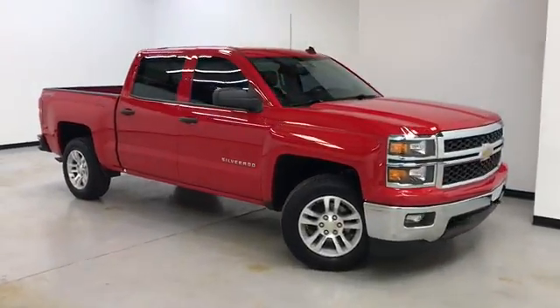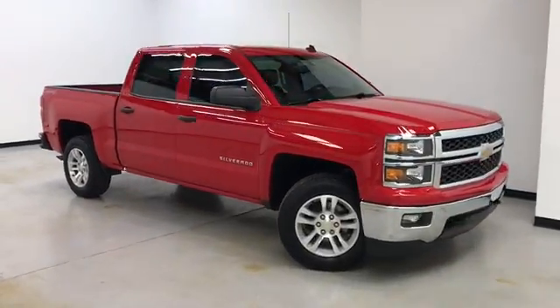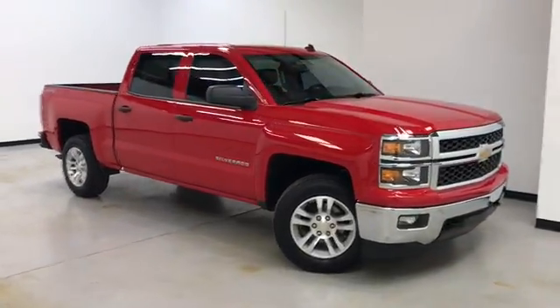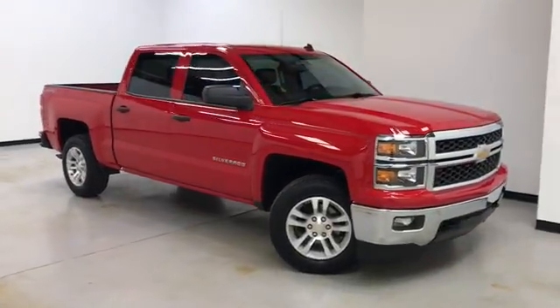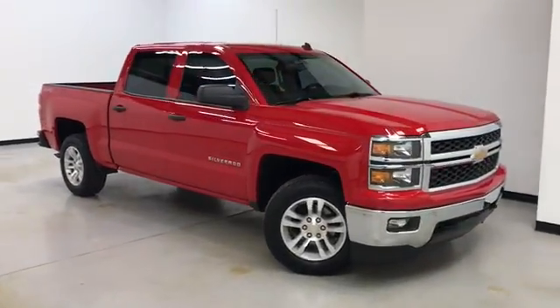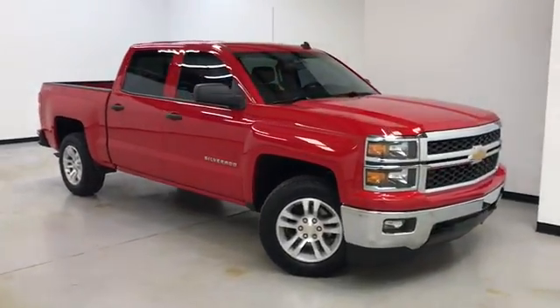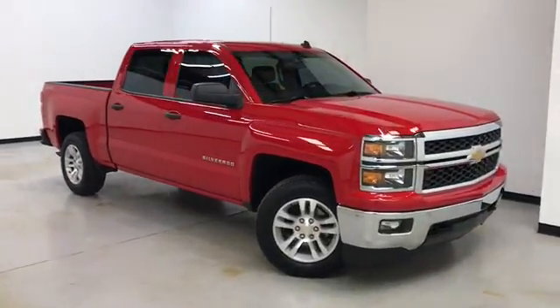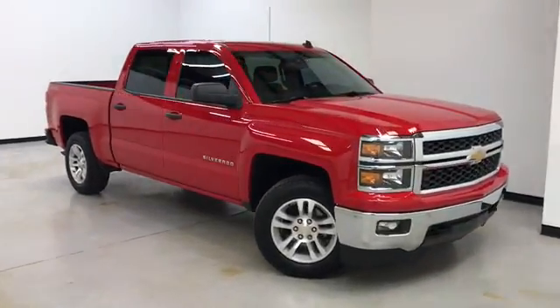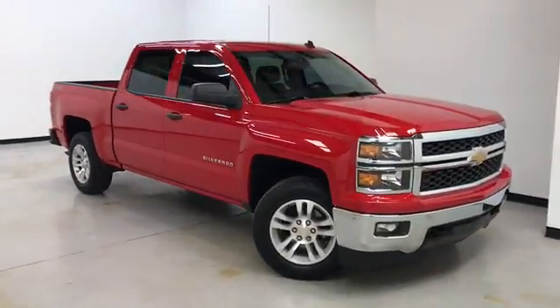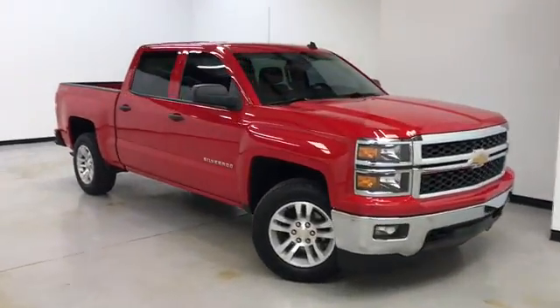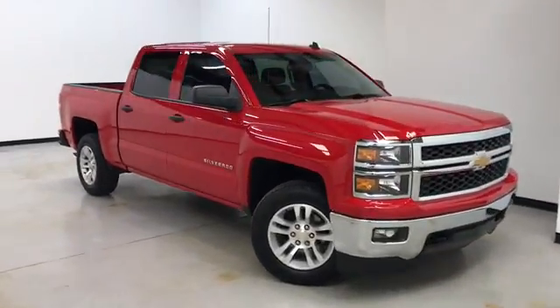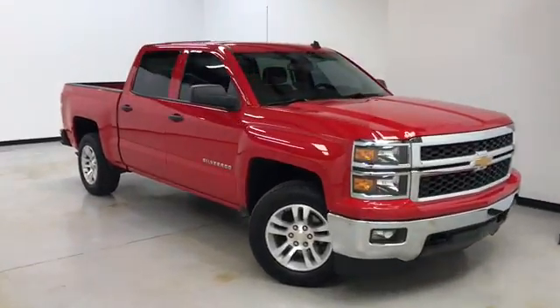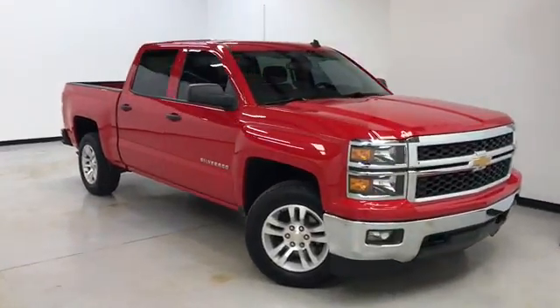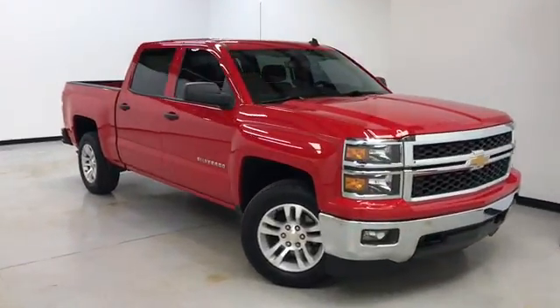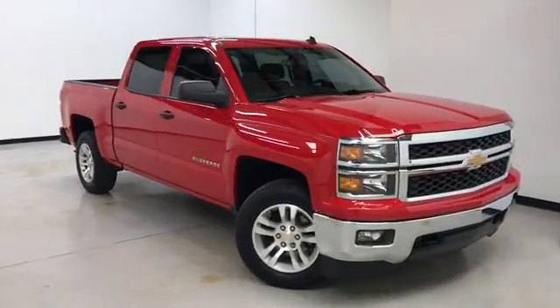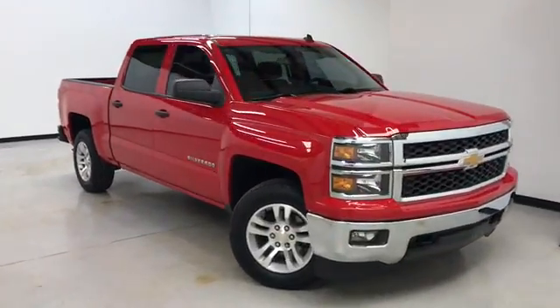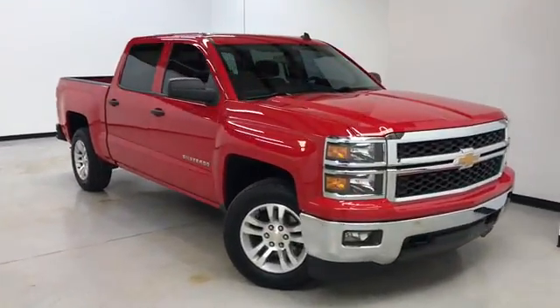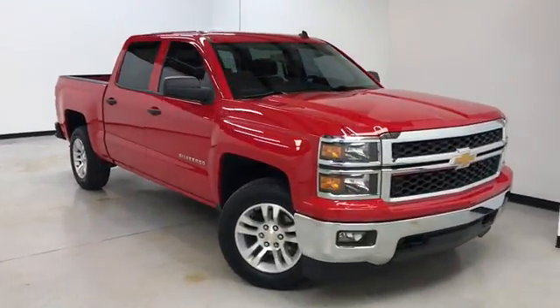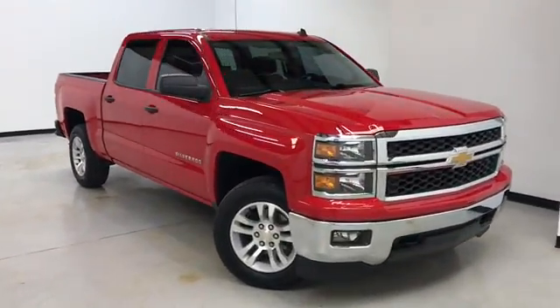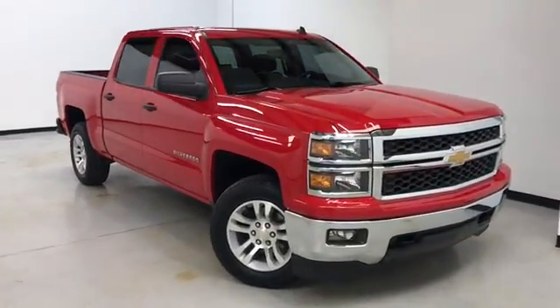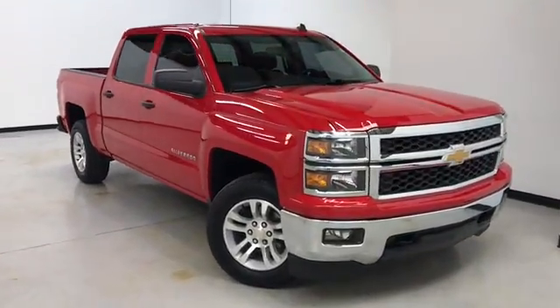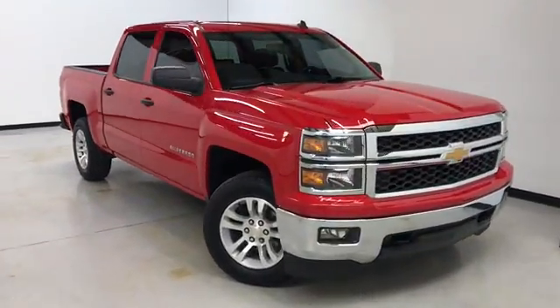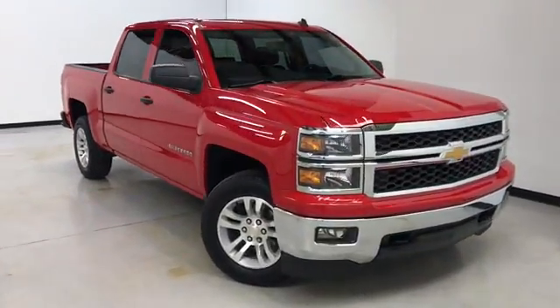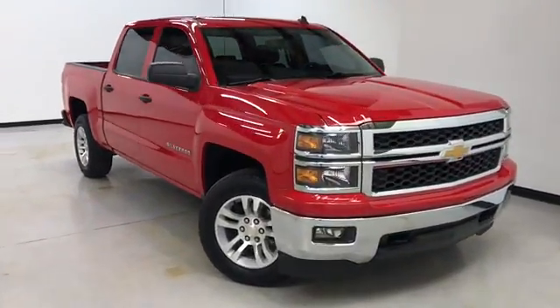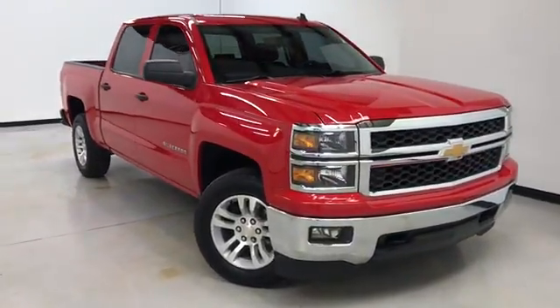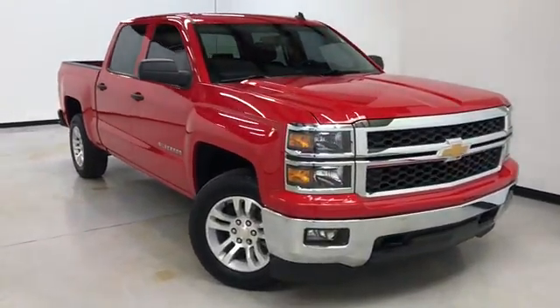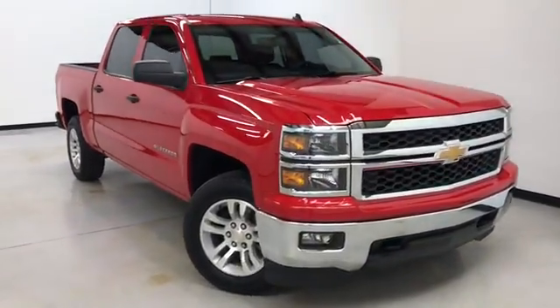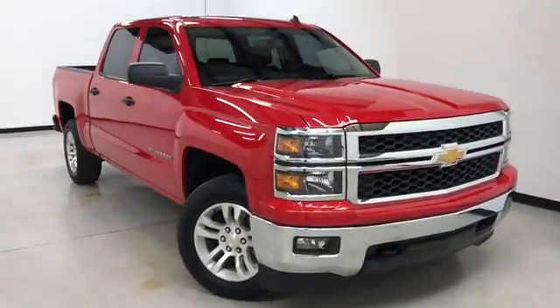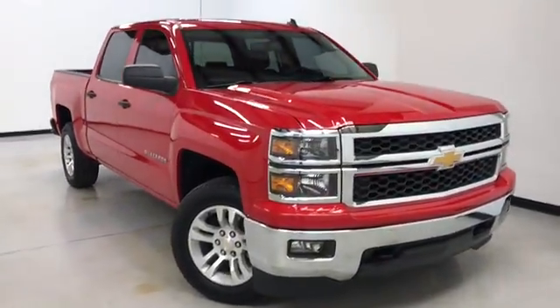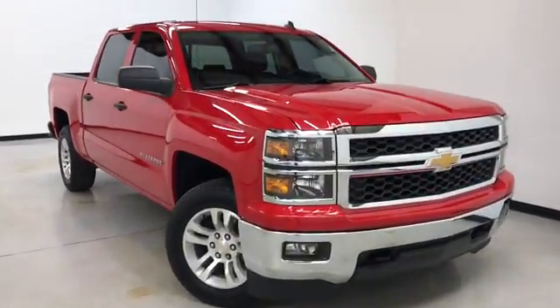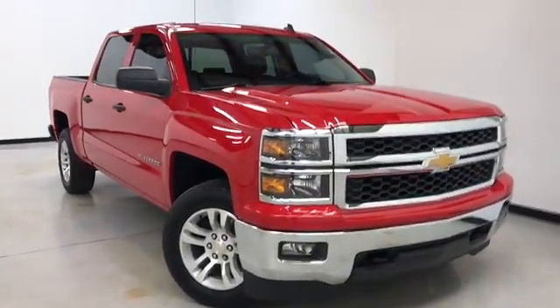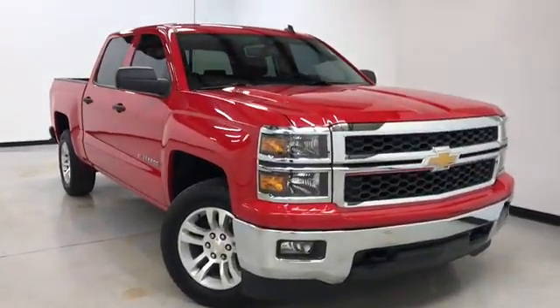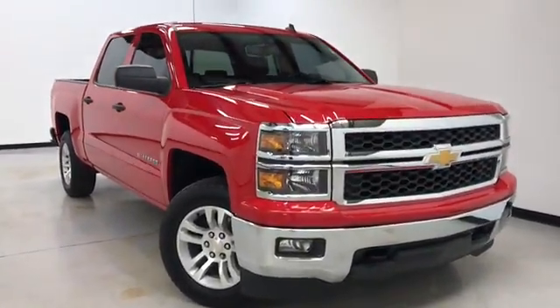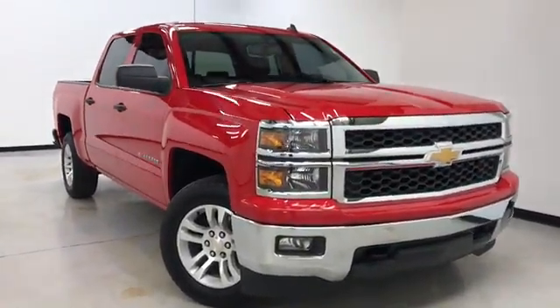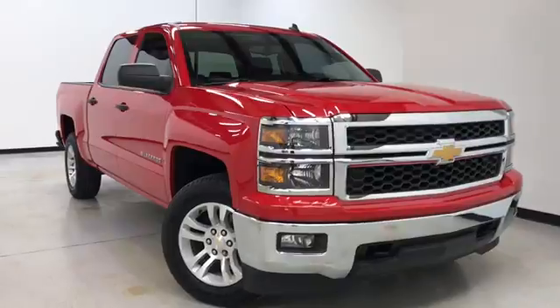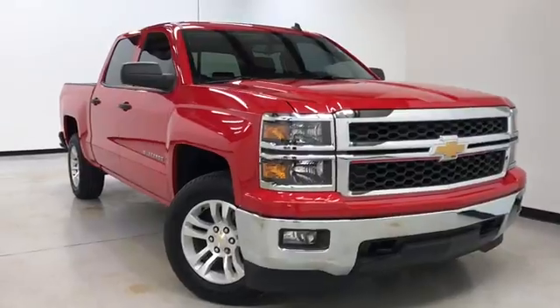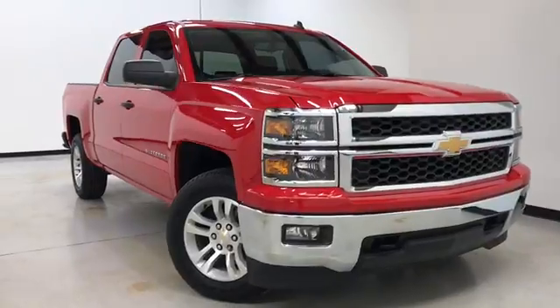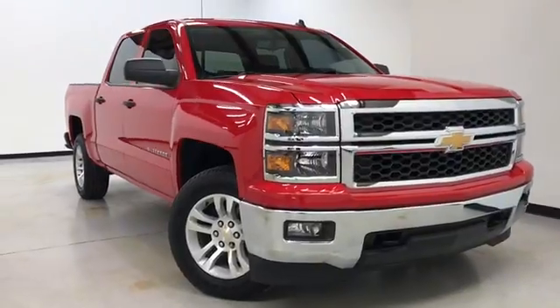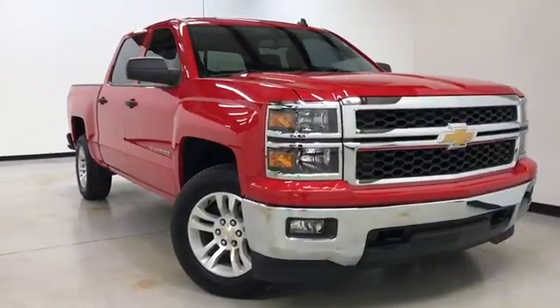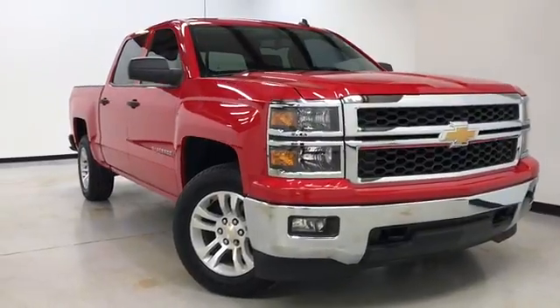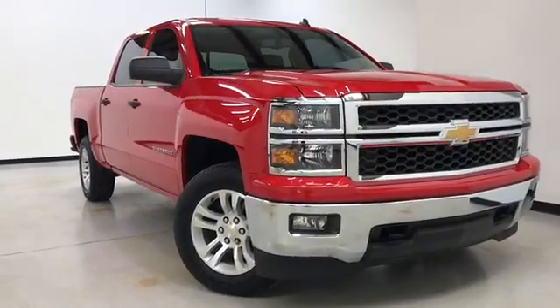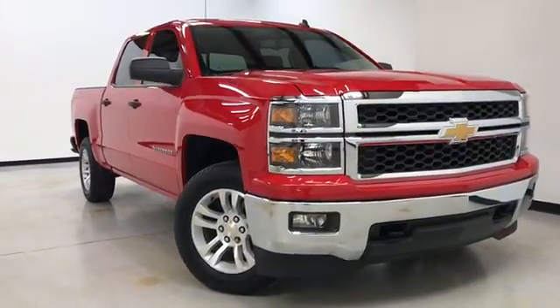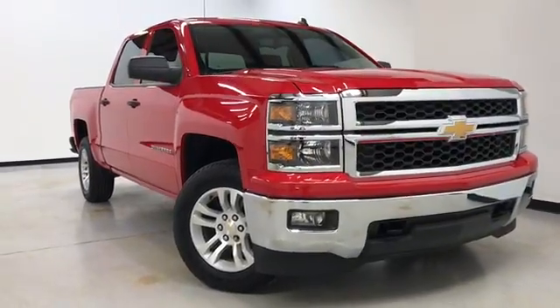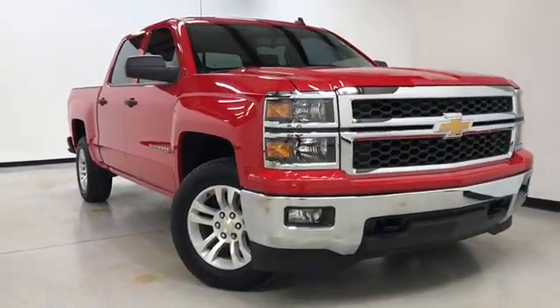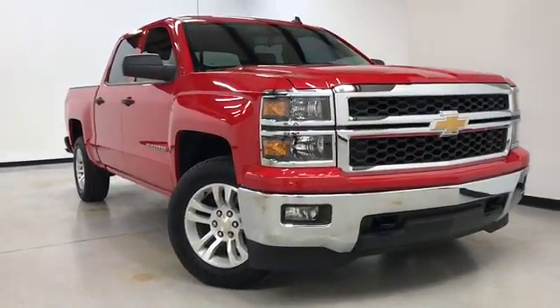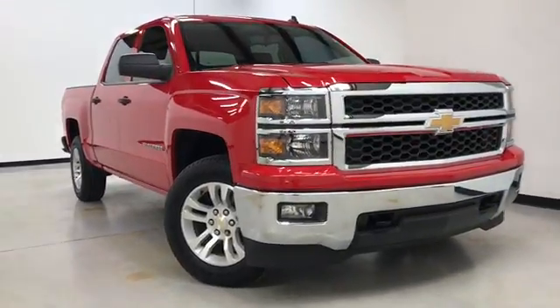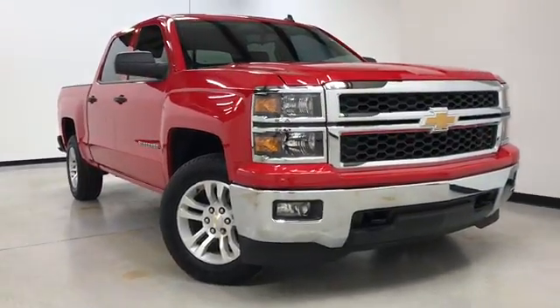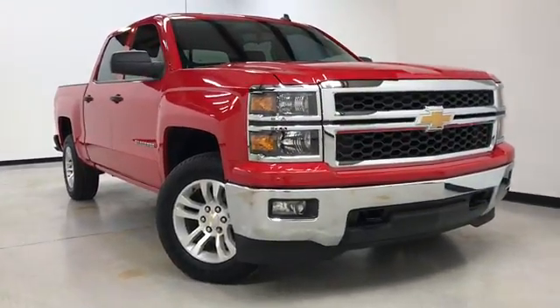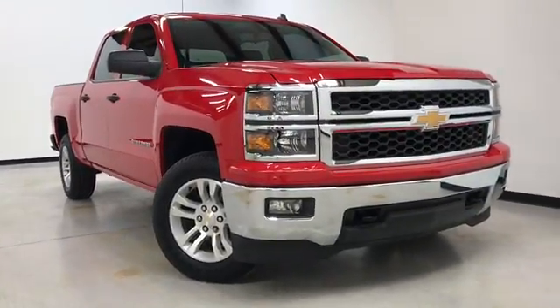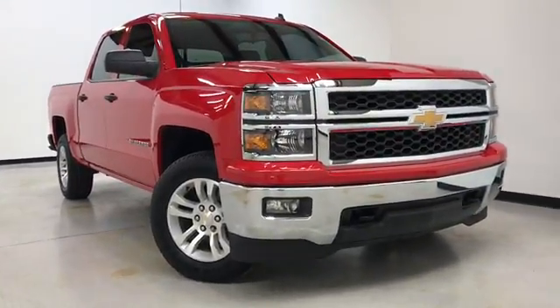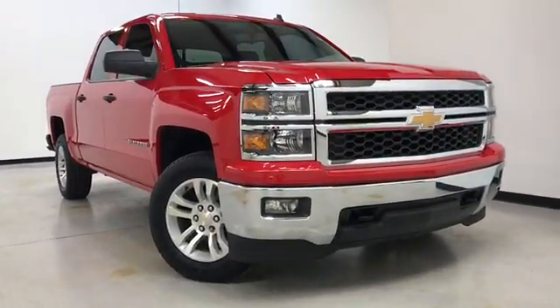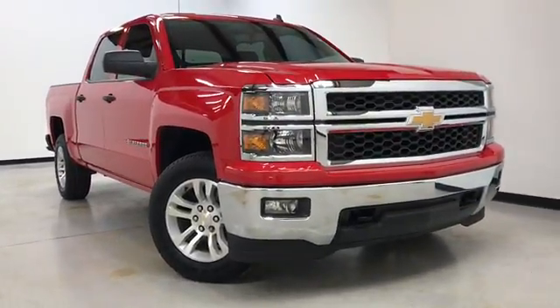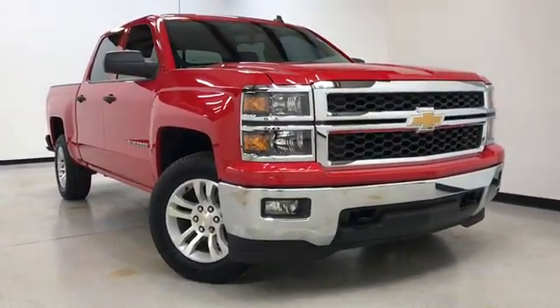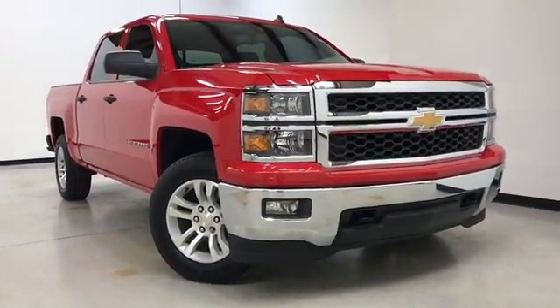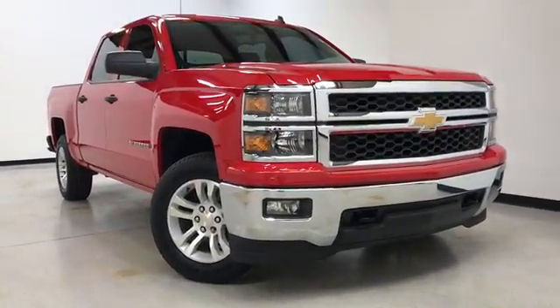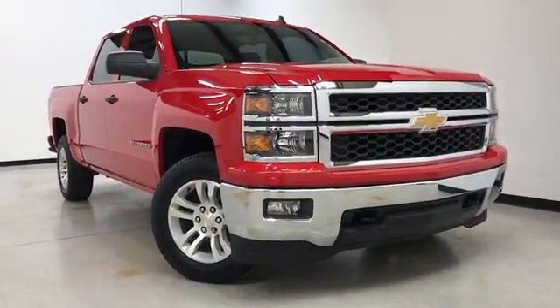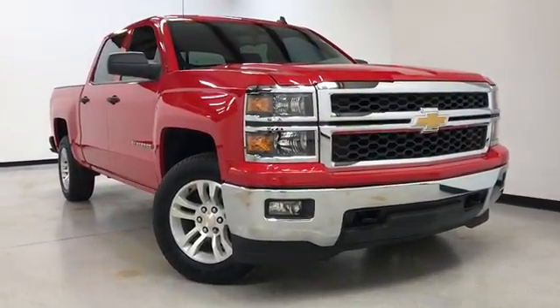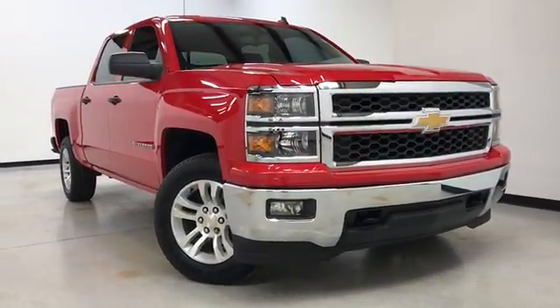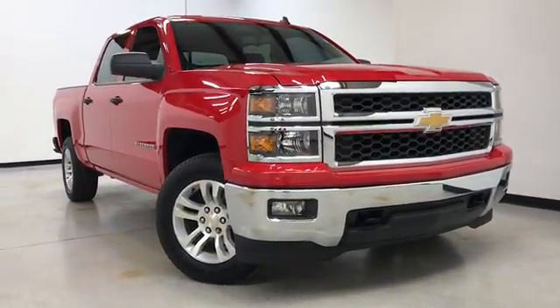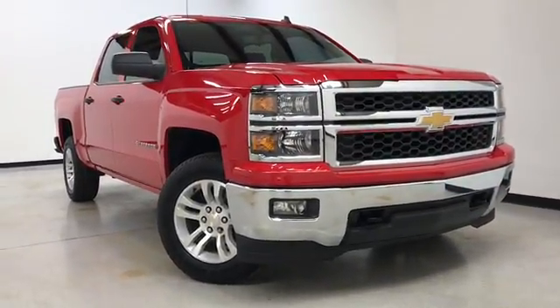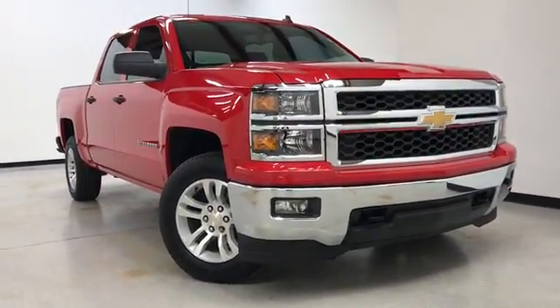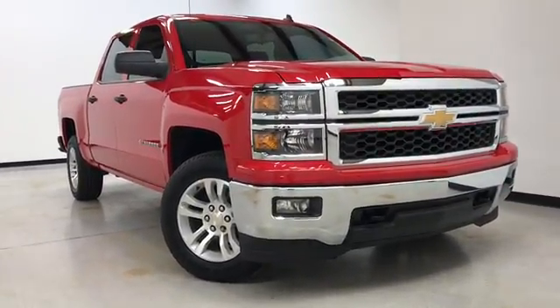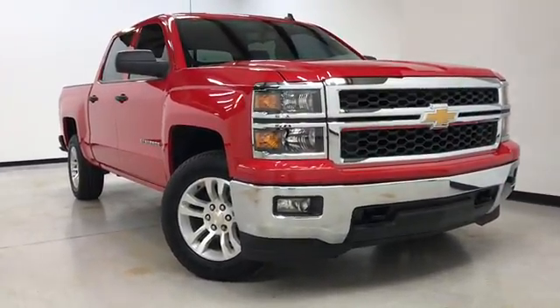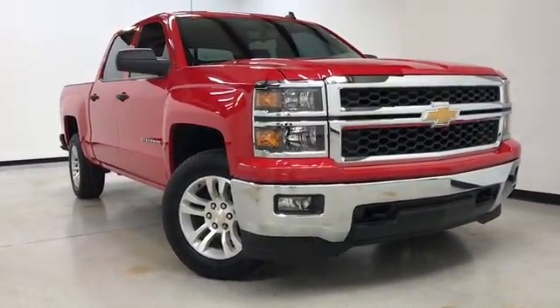Again, we'd like to thank you for joining us on this walk-around video tour. We hope to see you soon here at Randy Kernel Buick GMC.